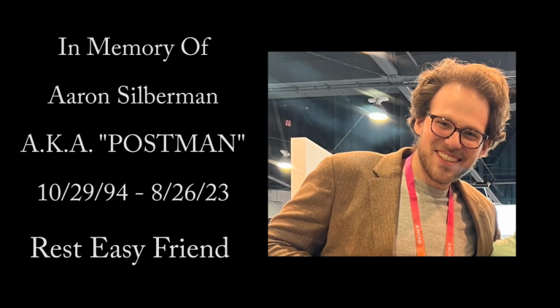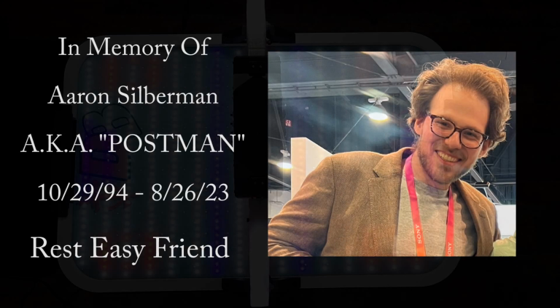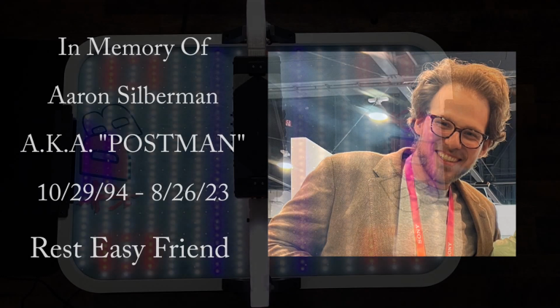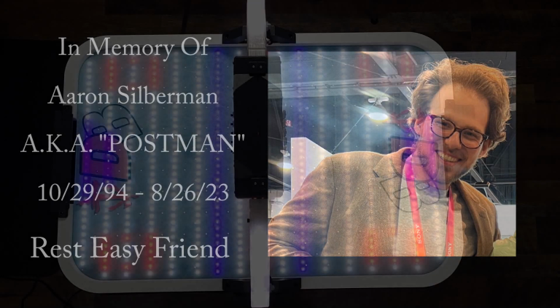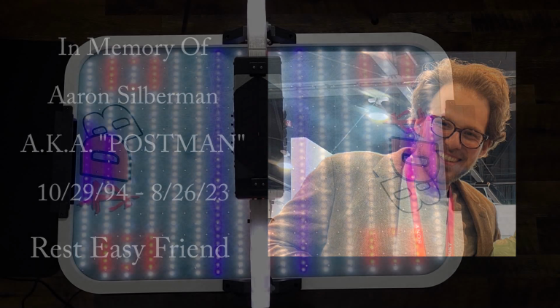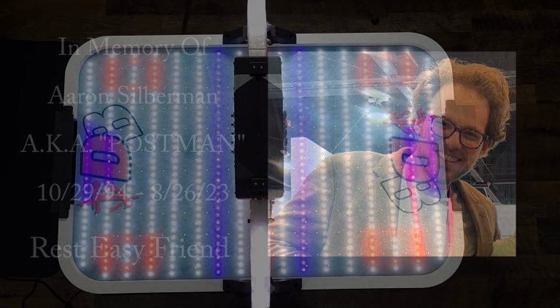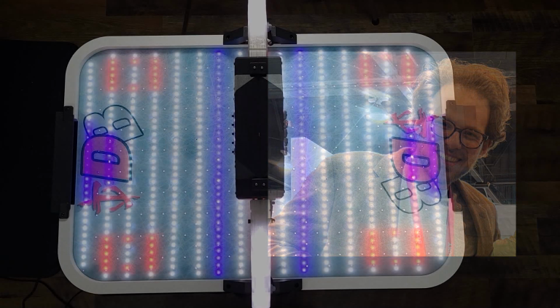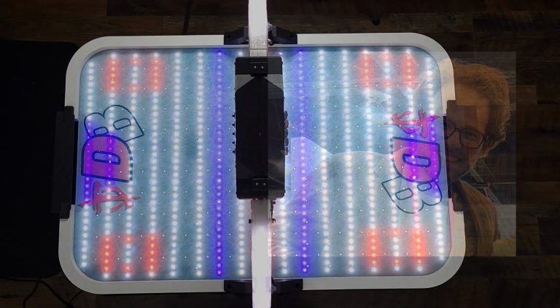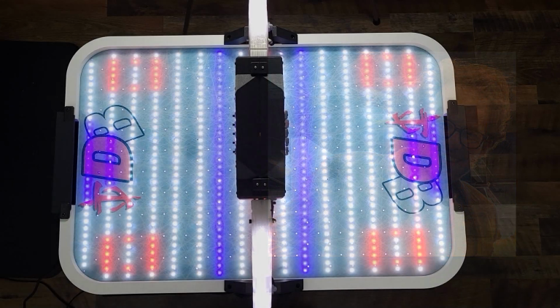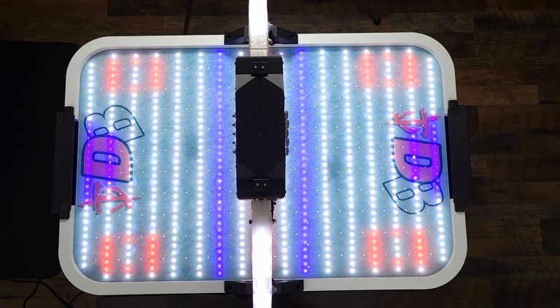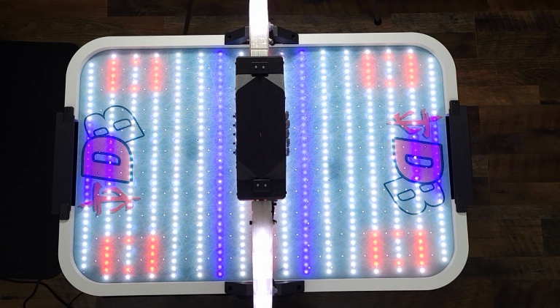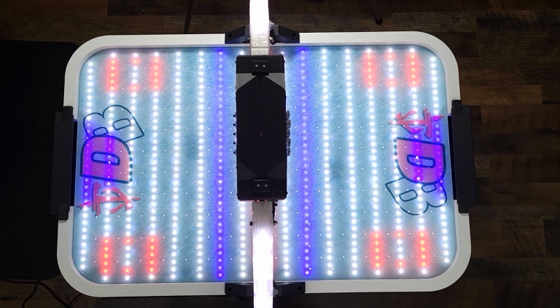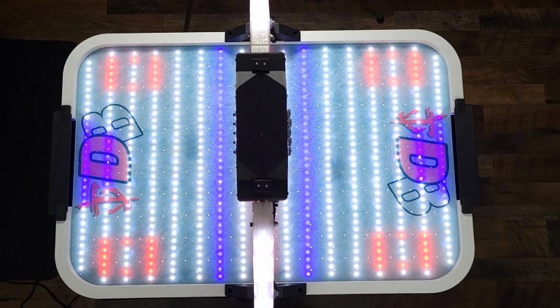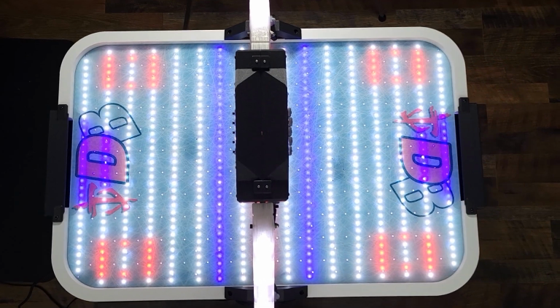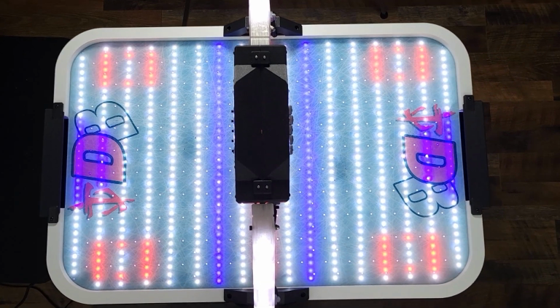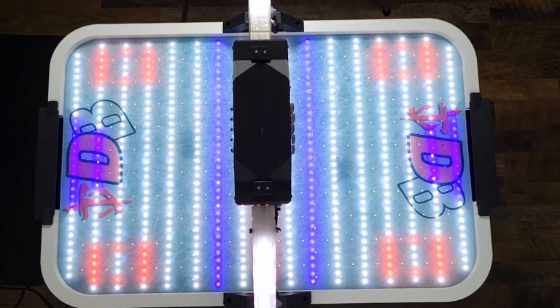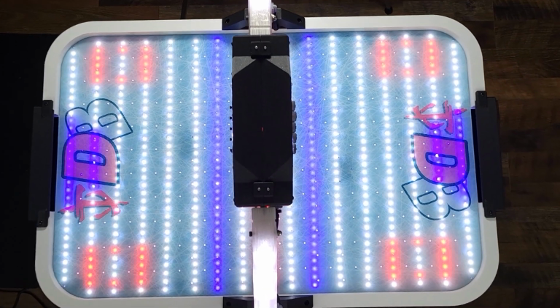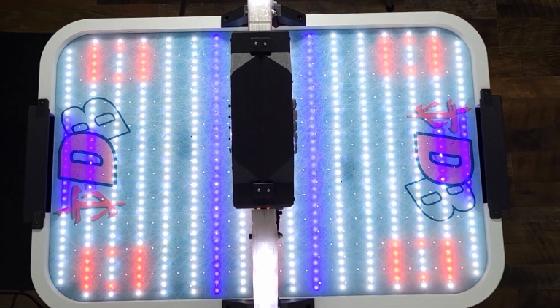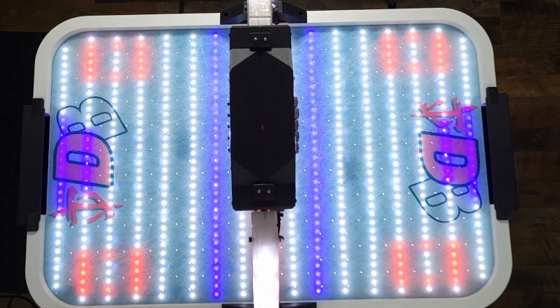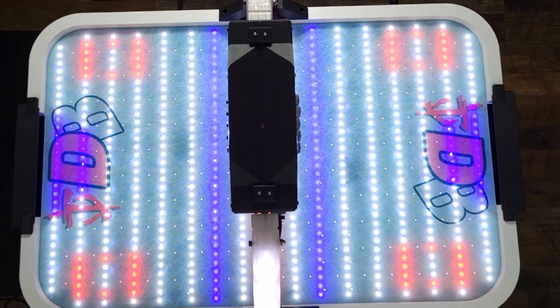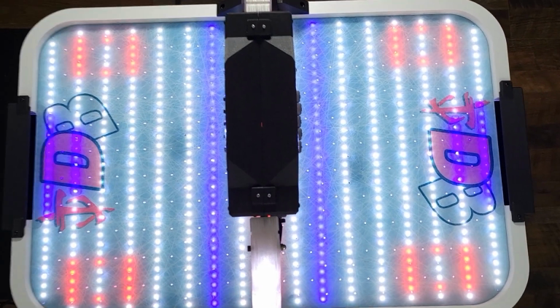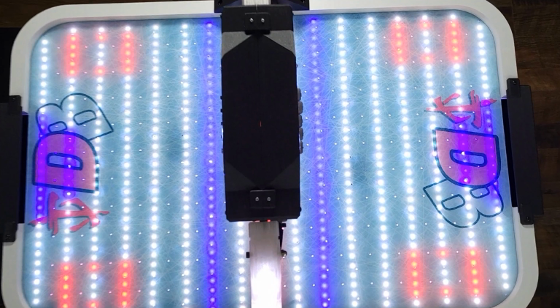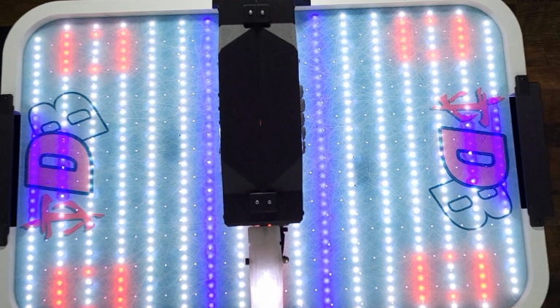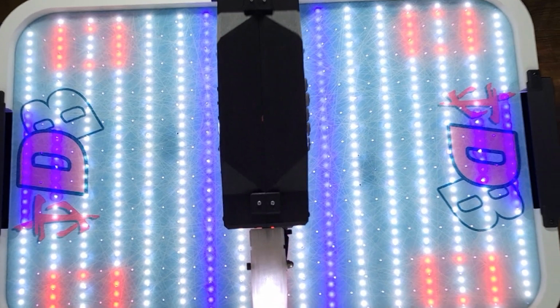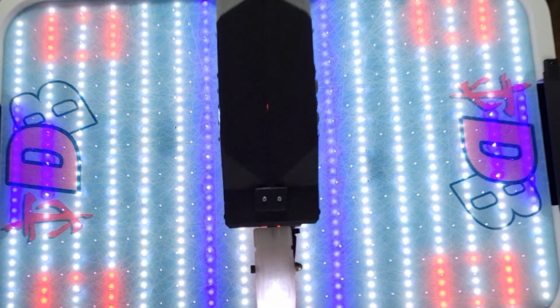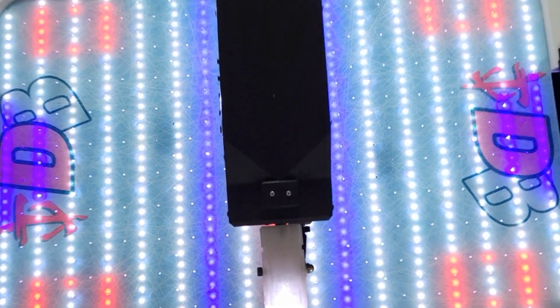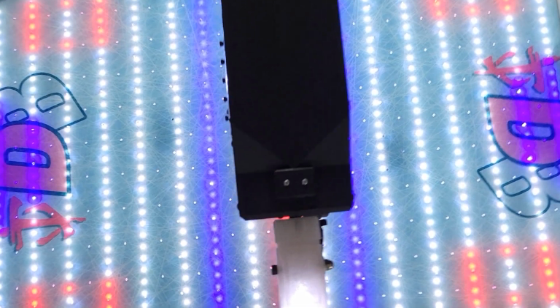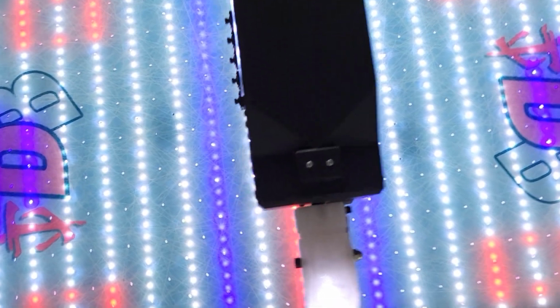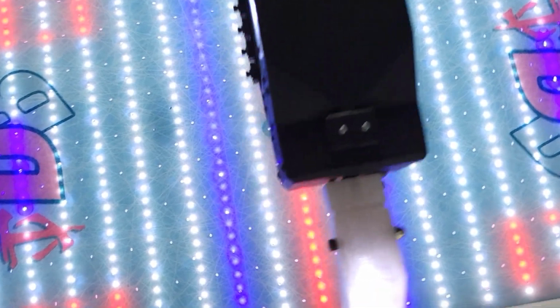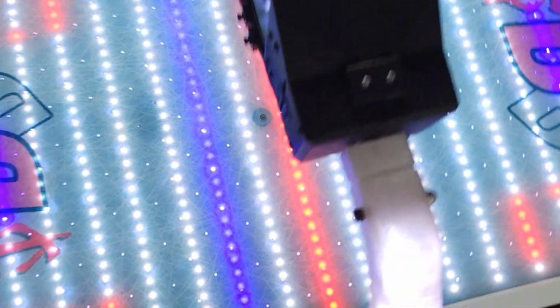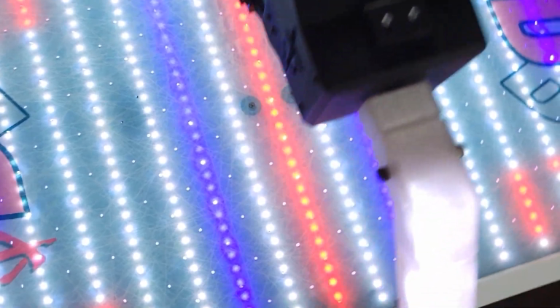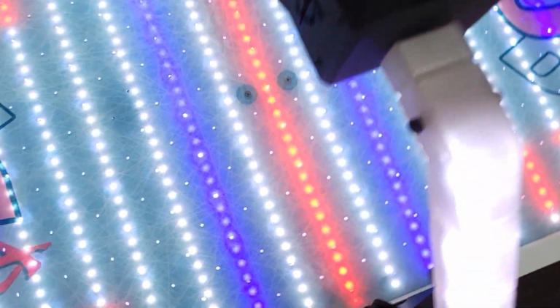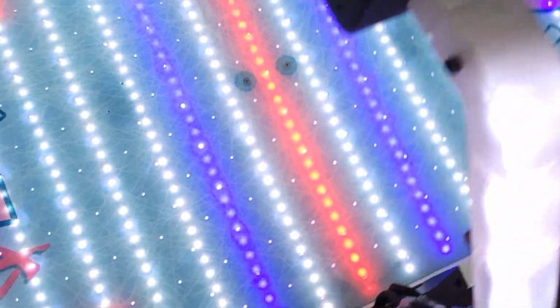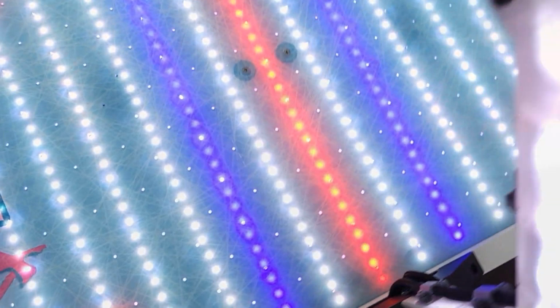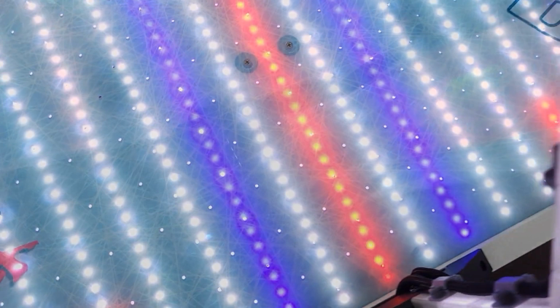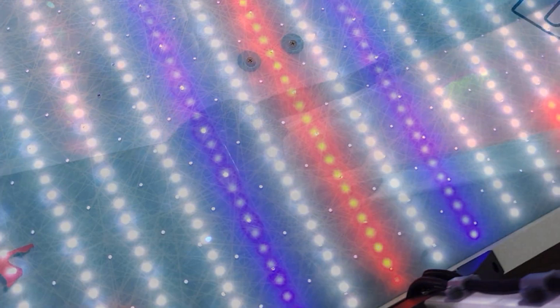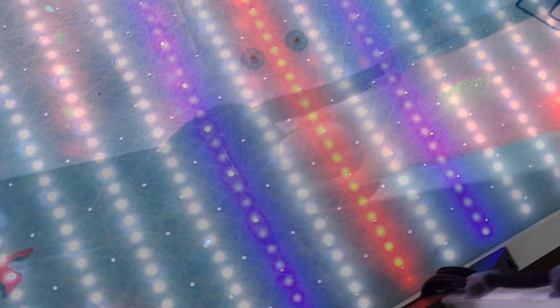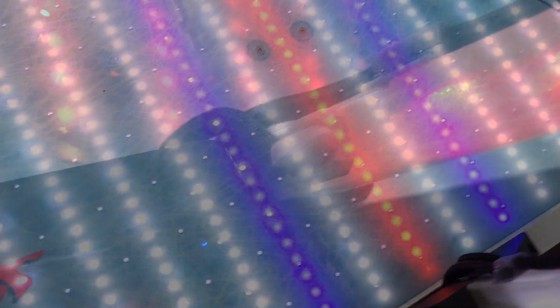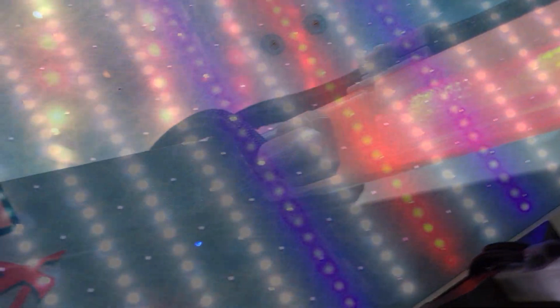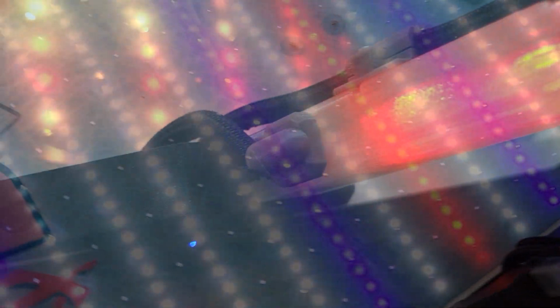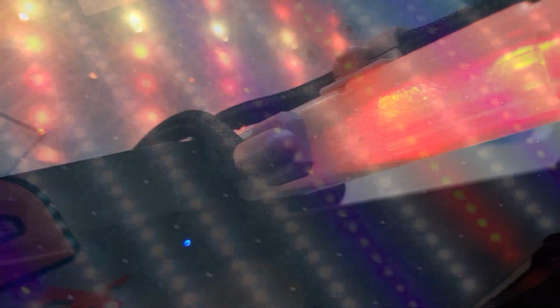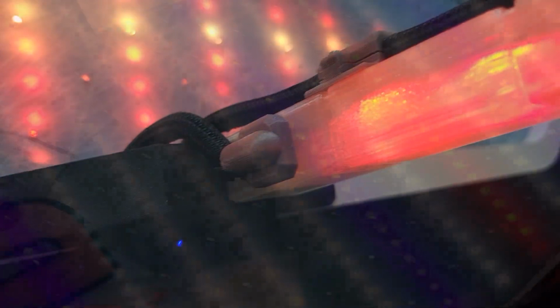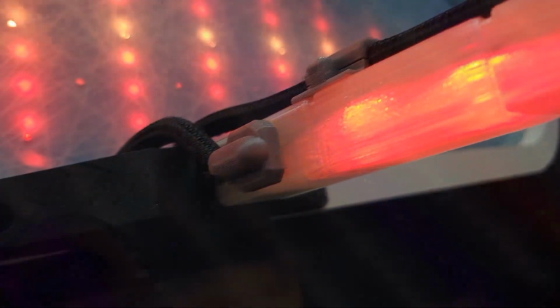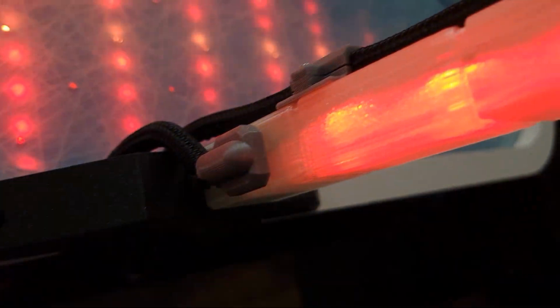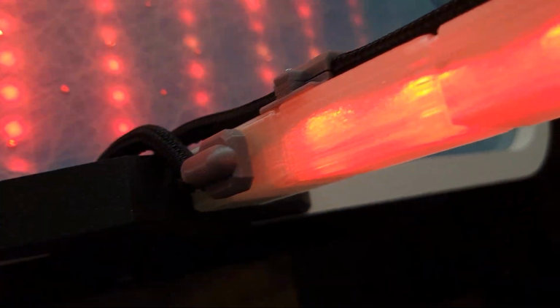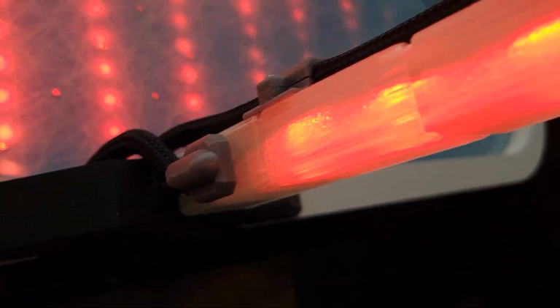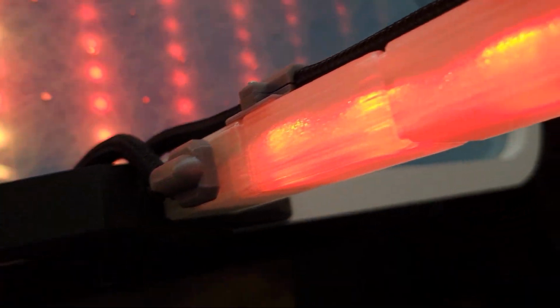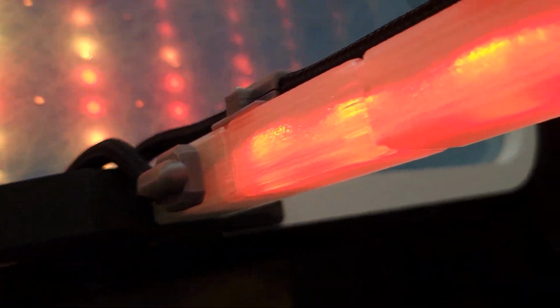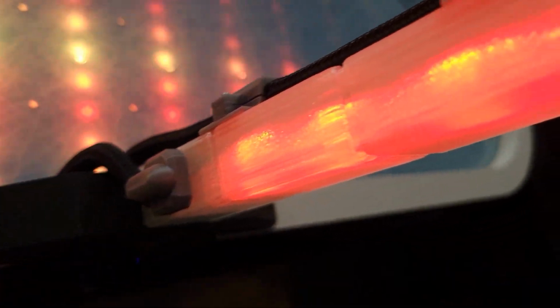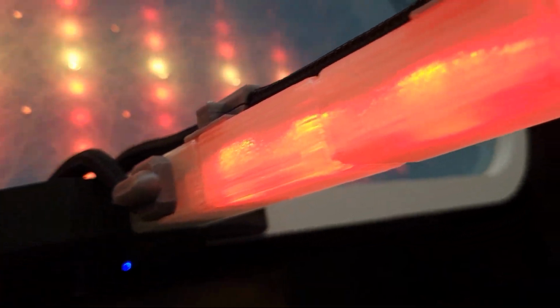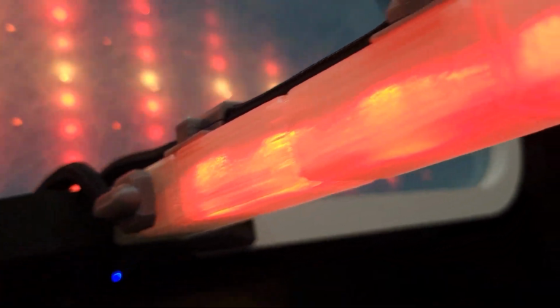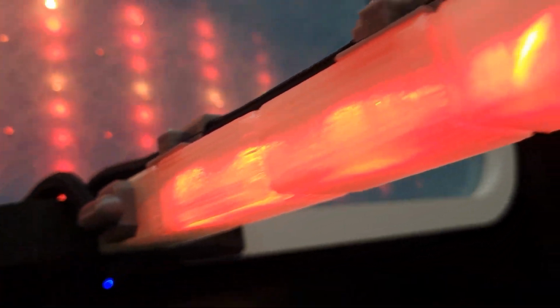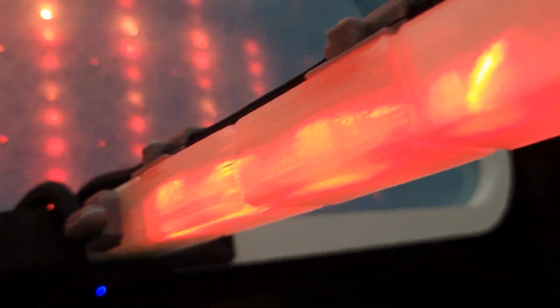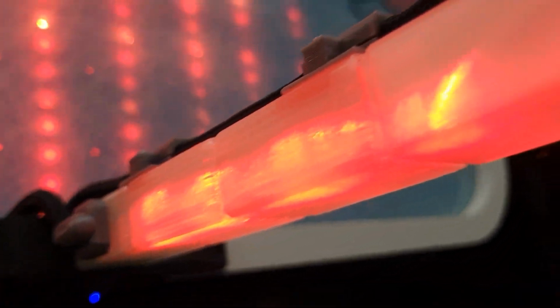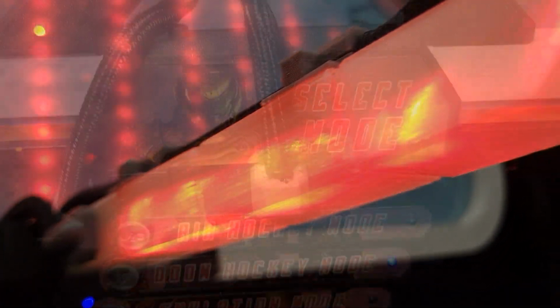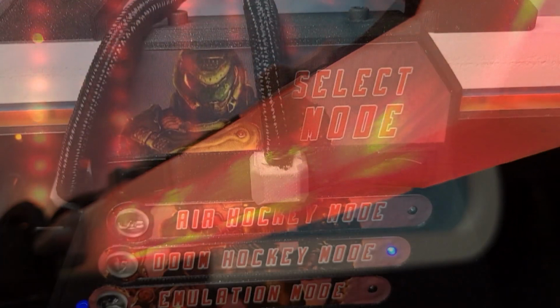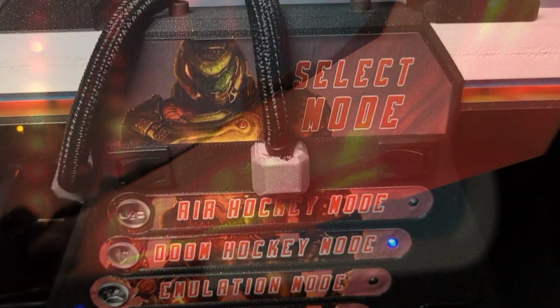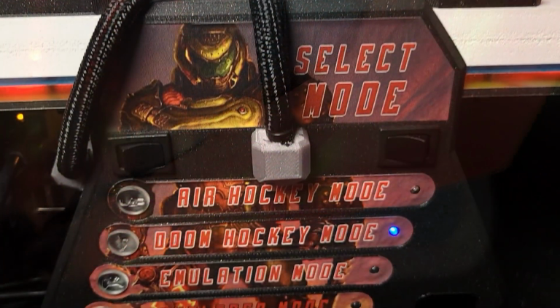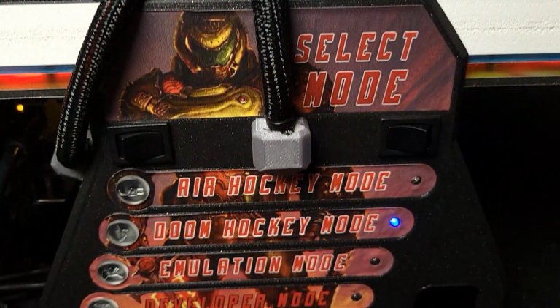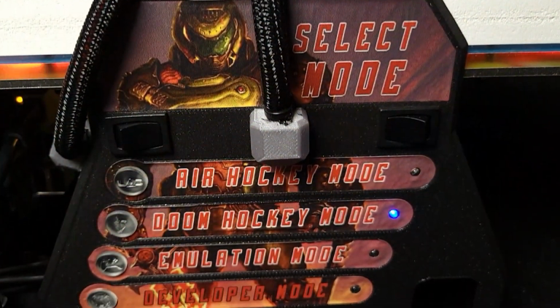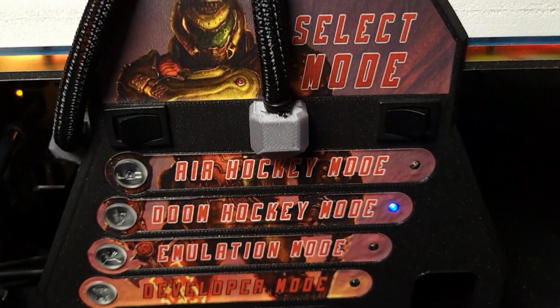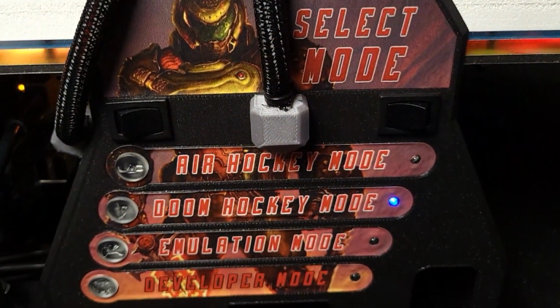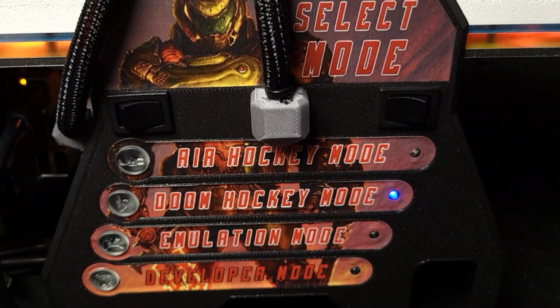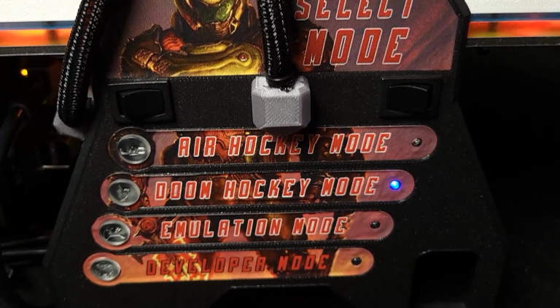Hey everybody, how's it going? This is Downing, and today I get to present my very special mini air hockey table. That also plays Doom.